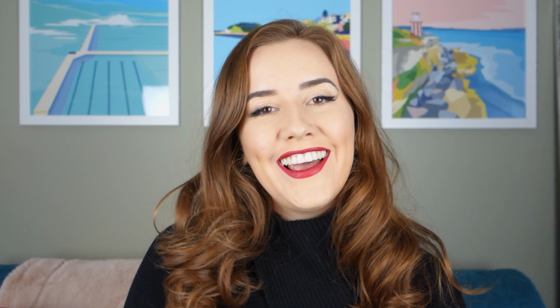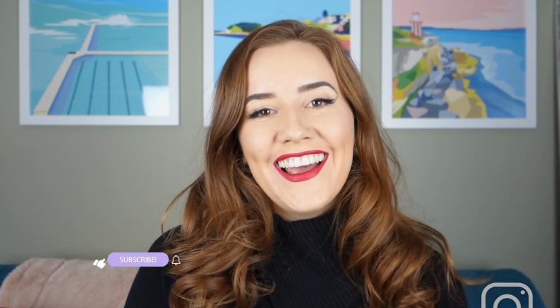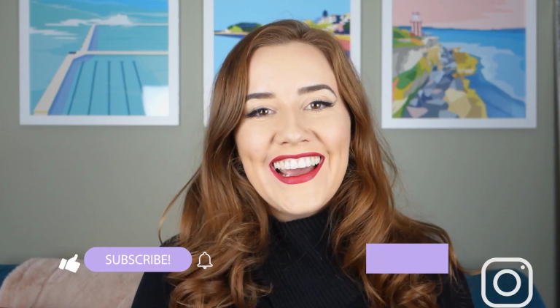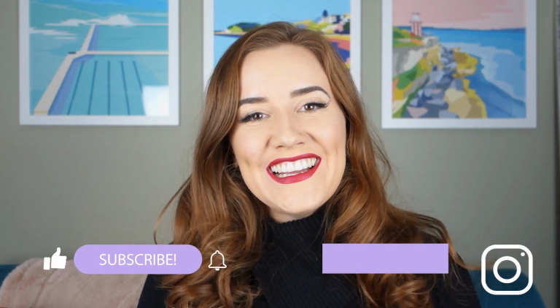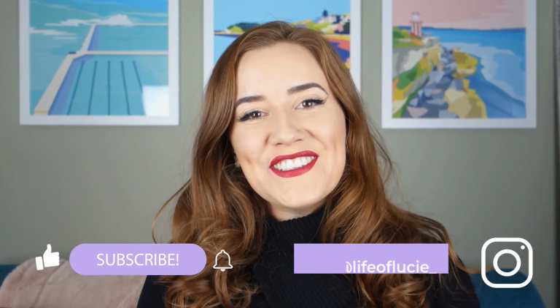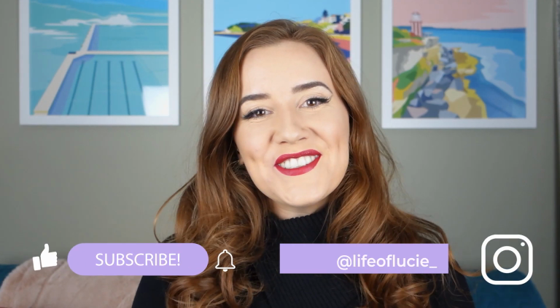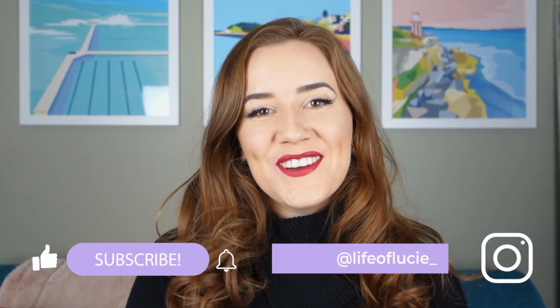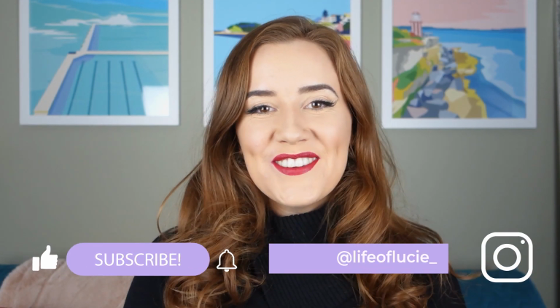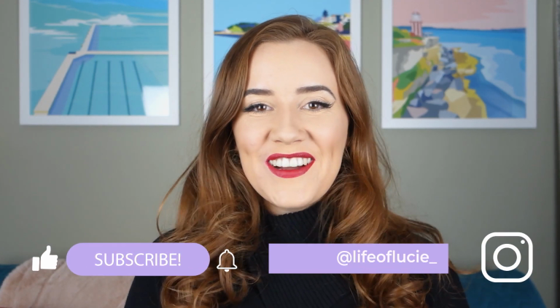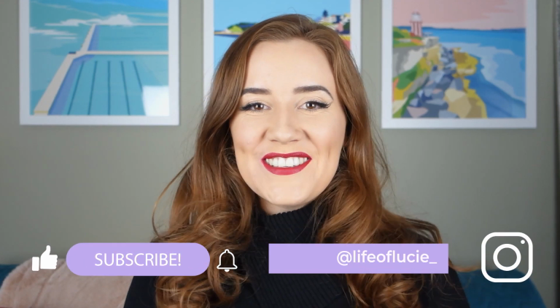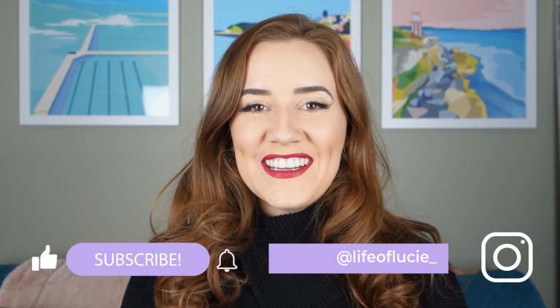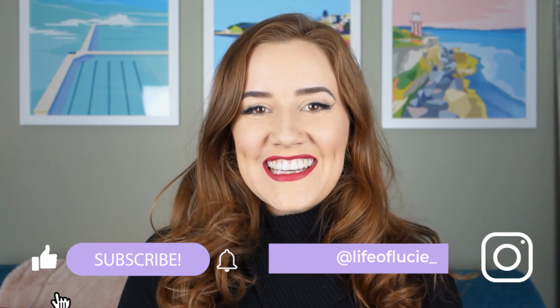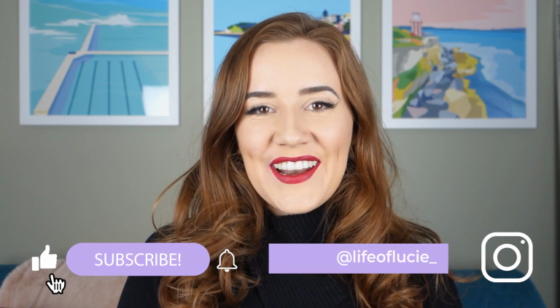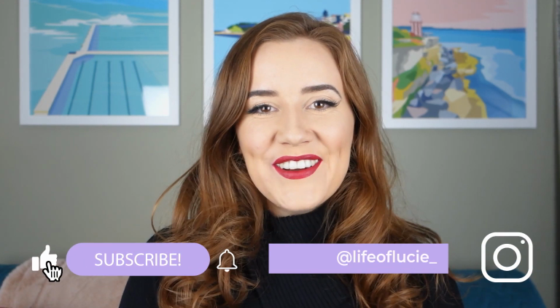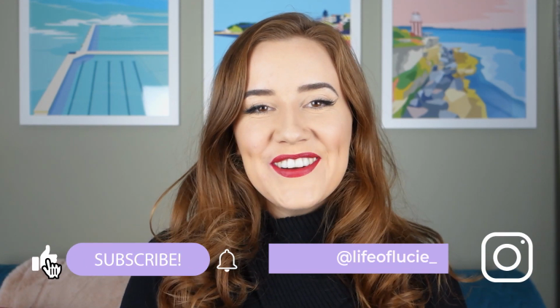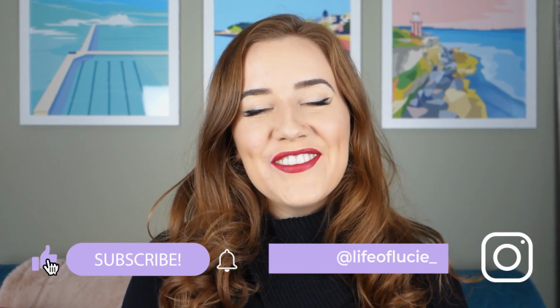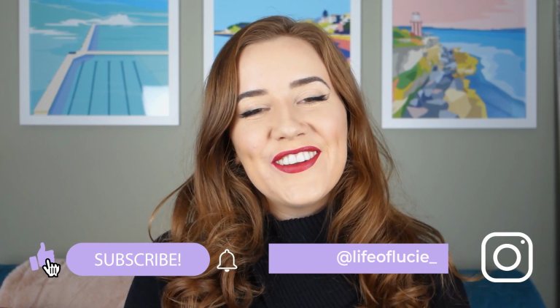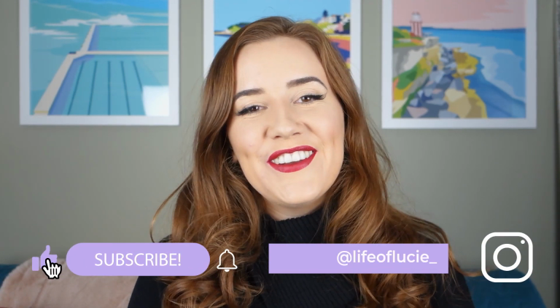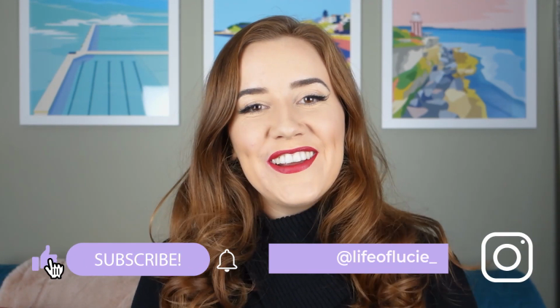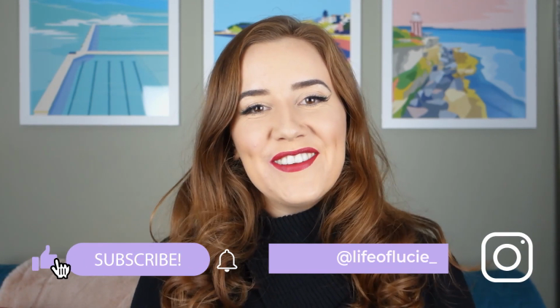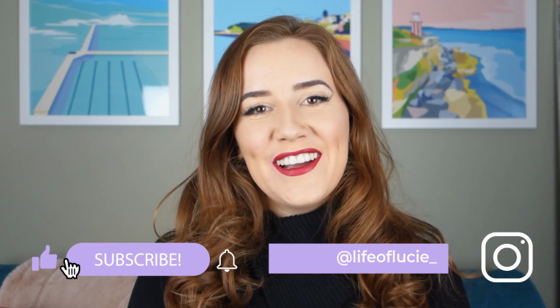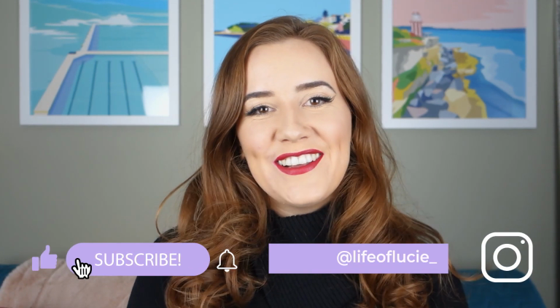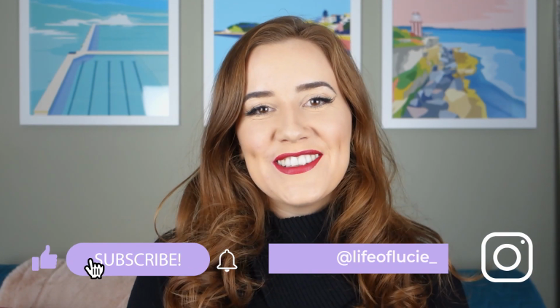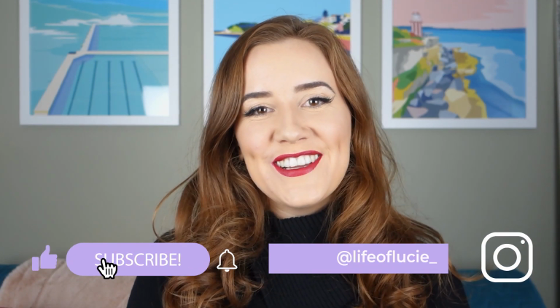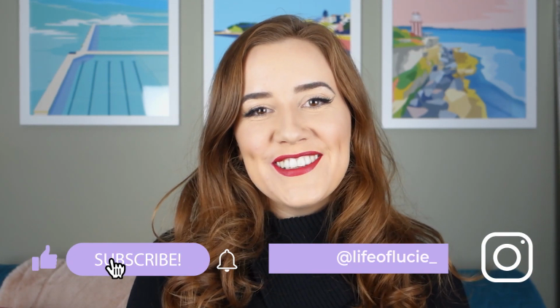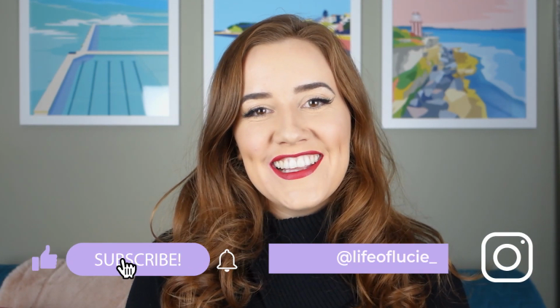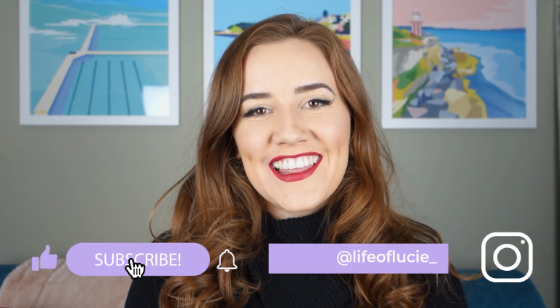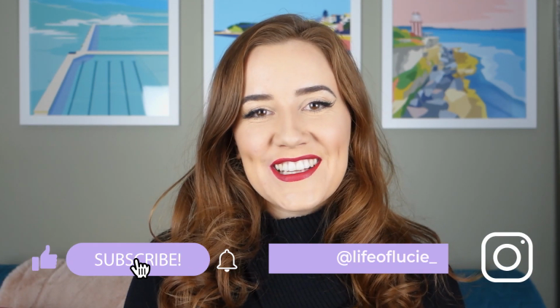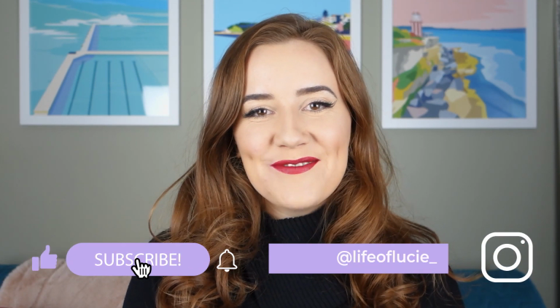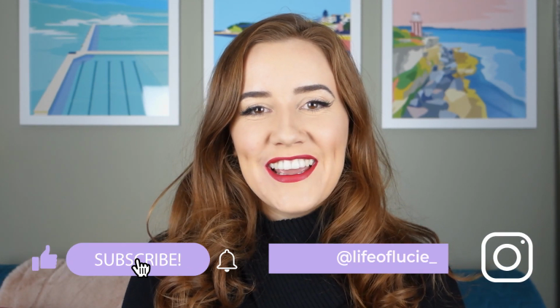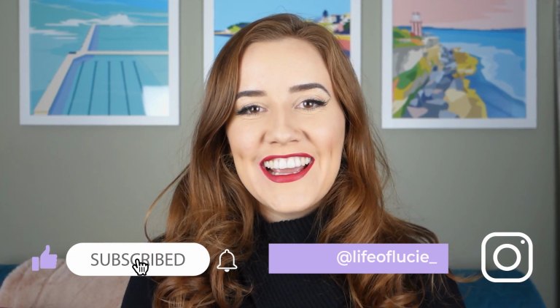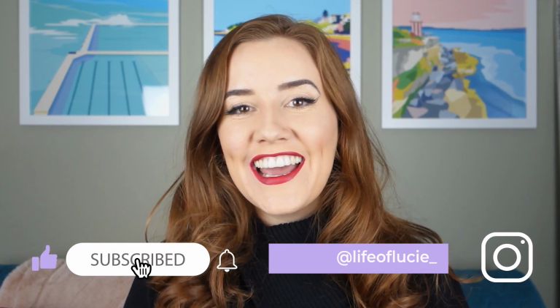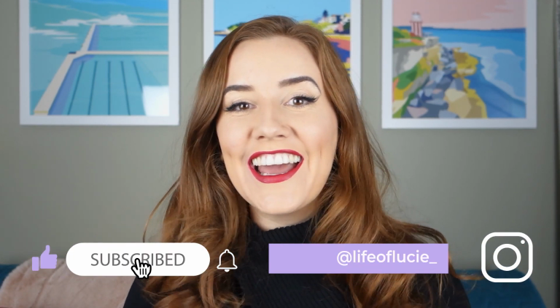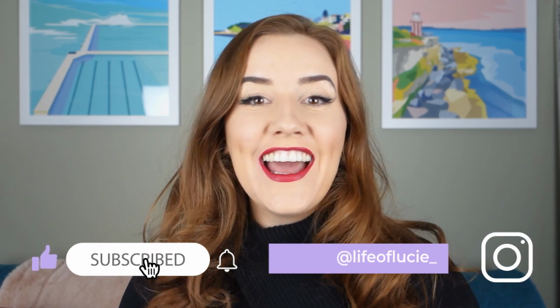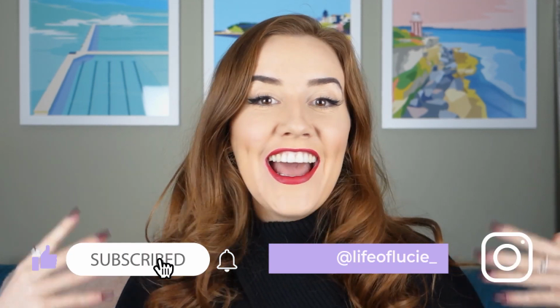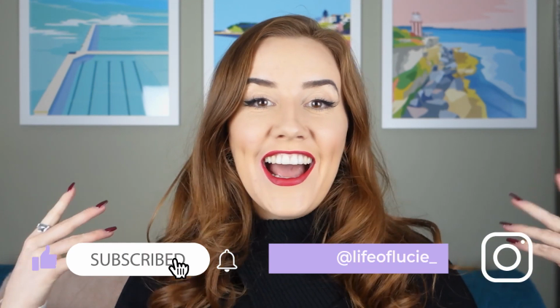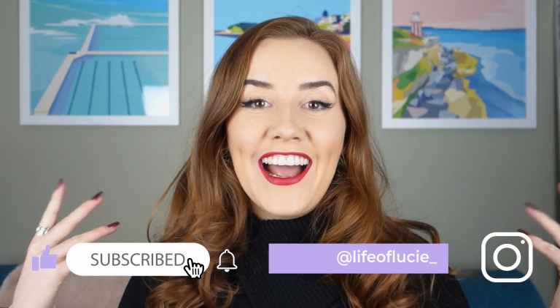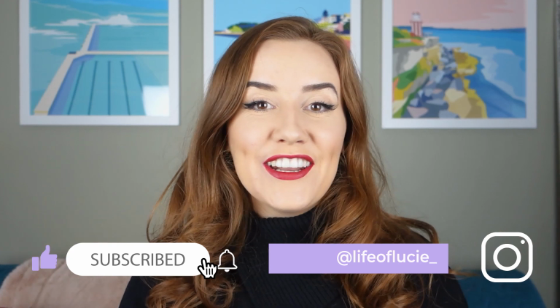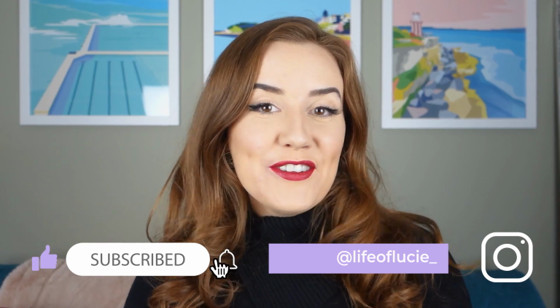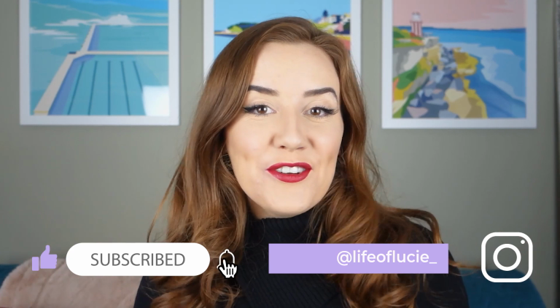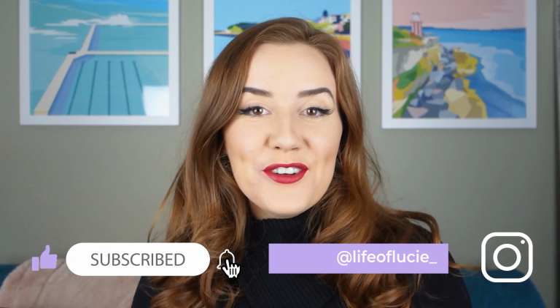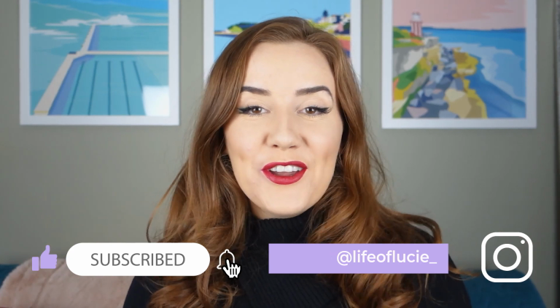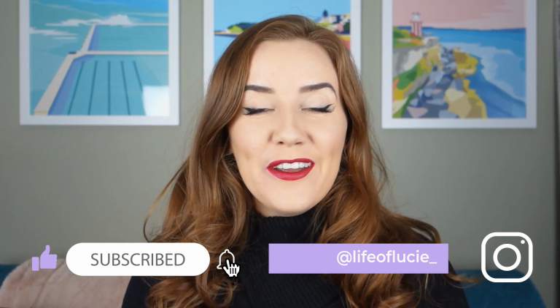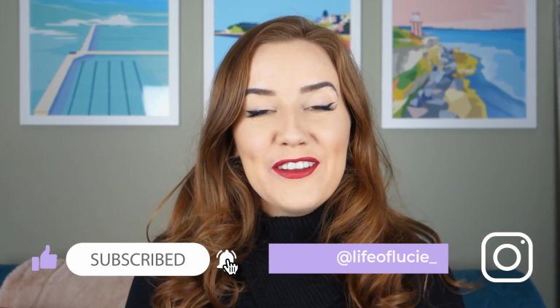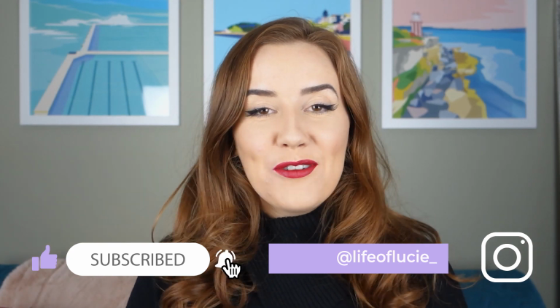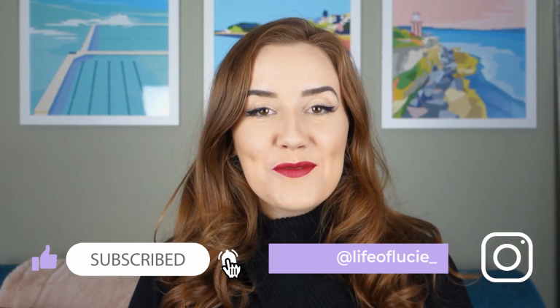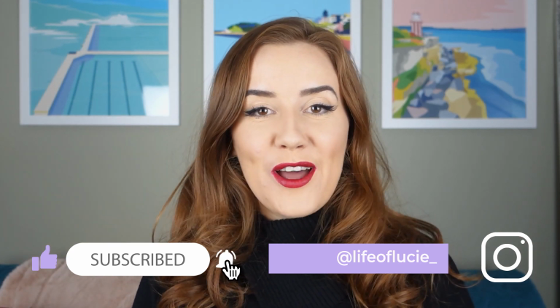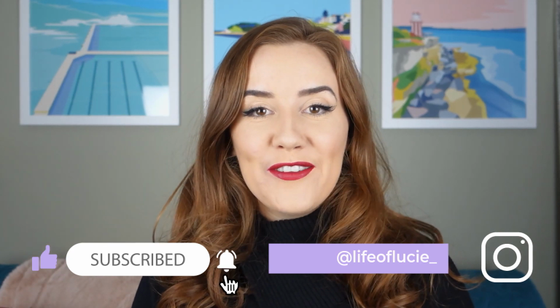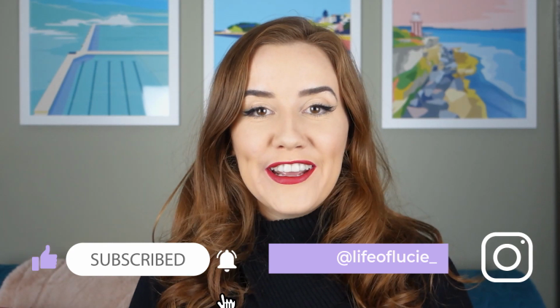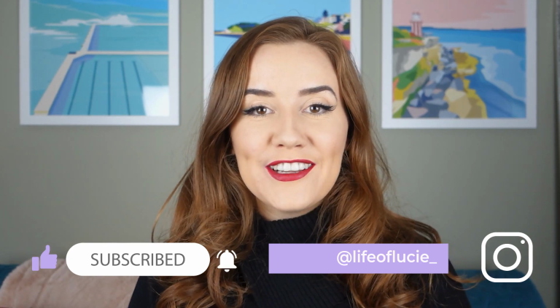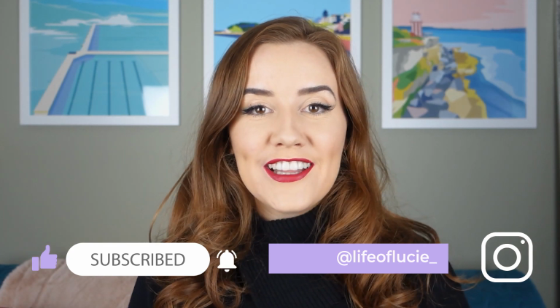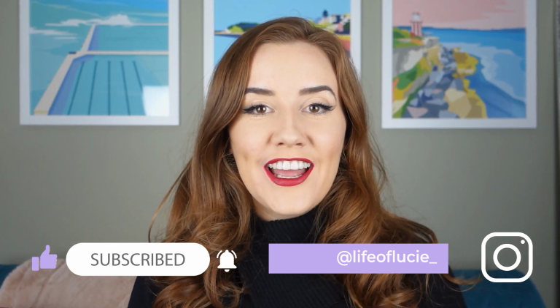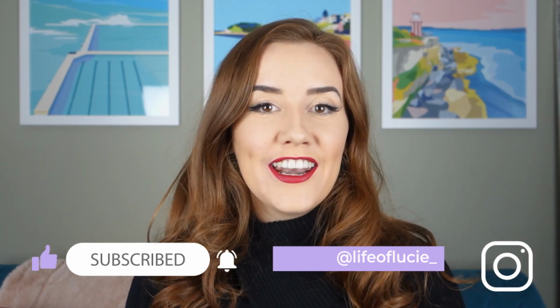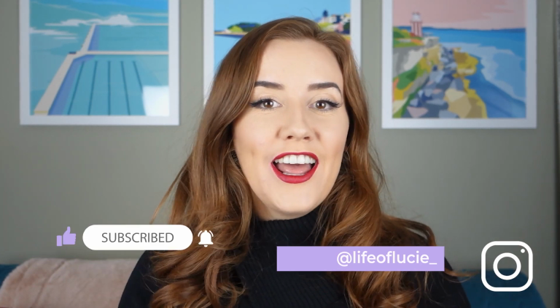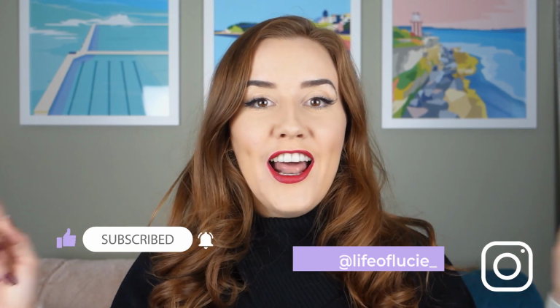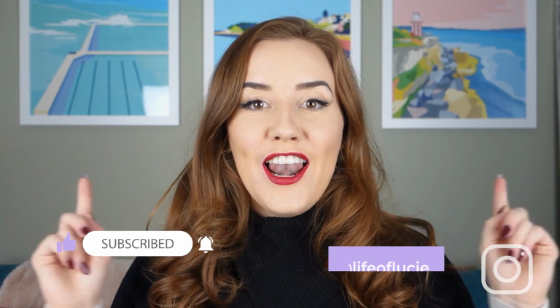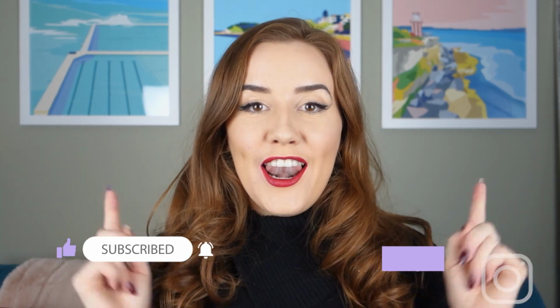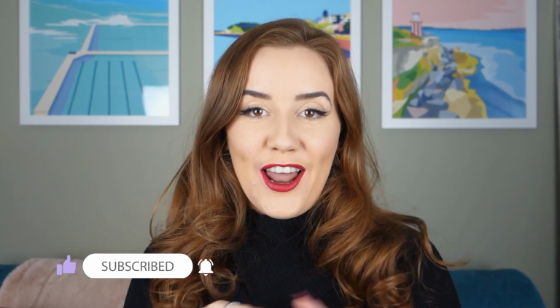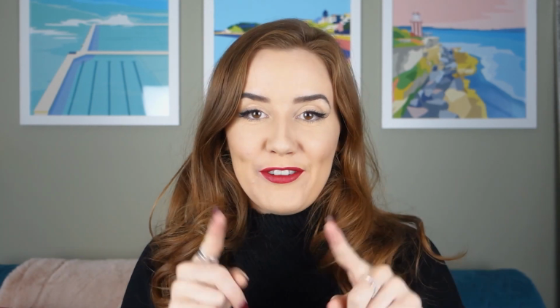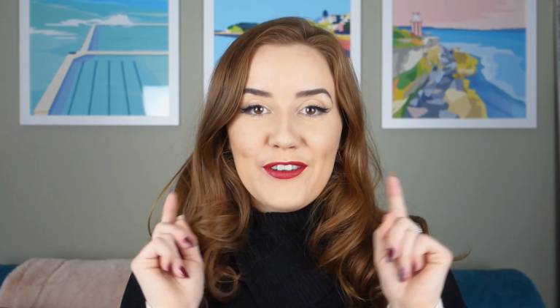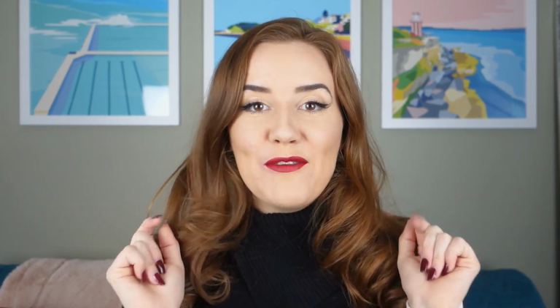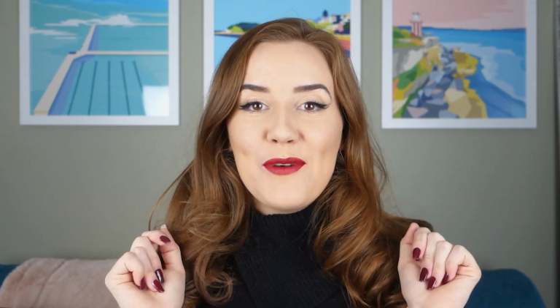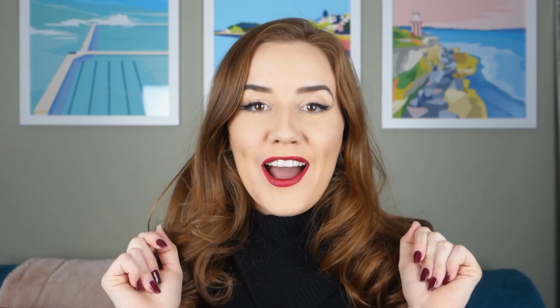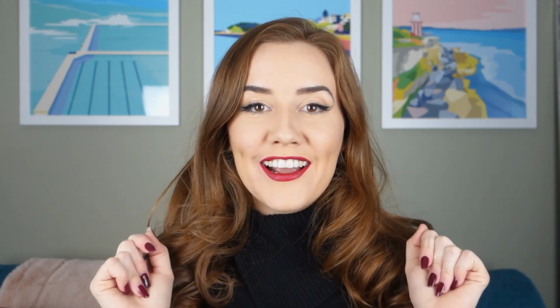Hey angels, welcome back to my channel. If you're new here, my name is Lucy, thanks for being here. And if you're not new and you've watched my other videos, love you for coming back.